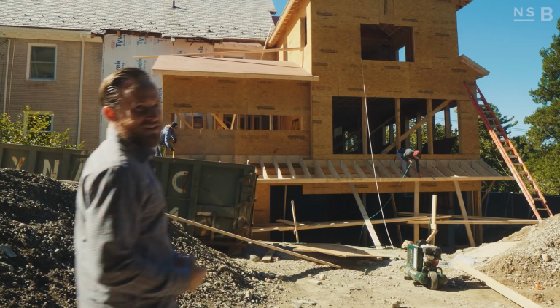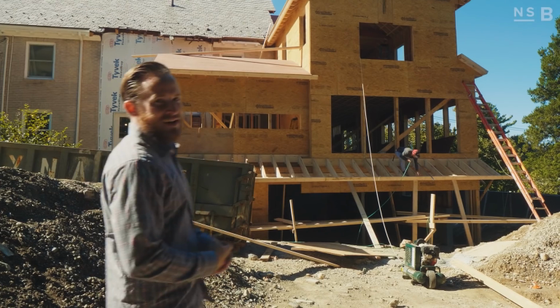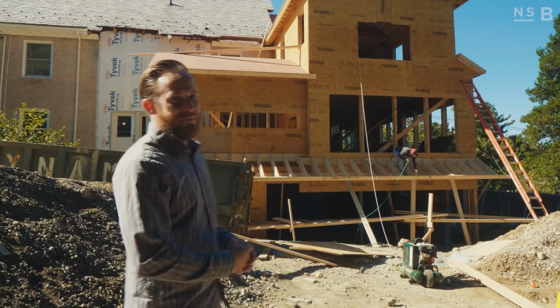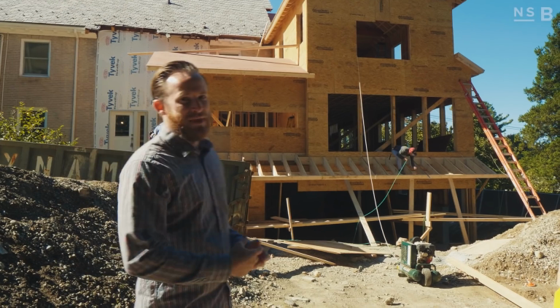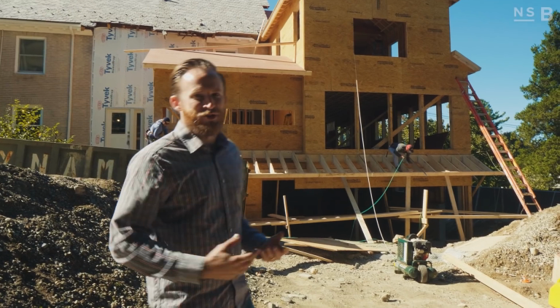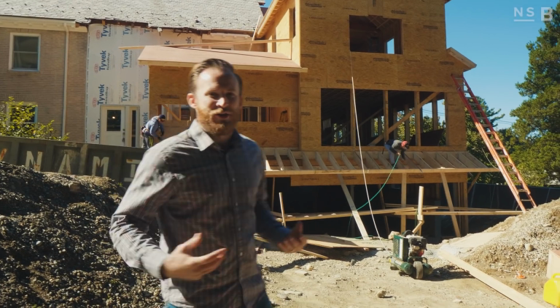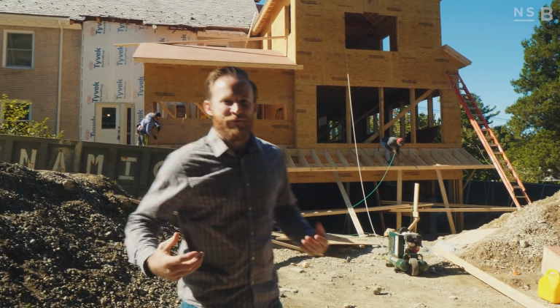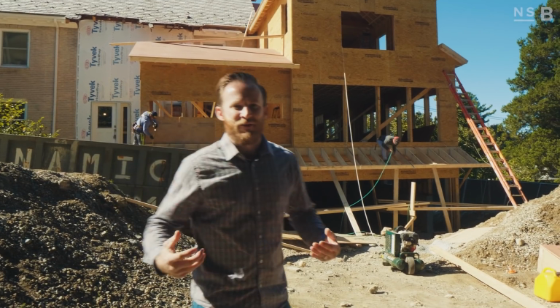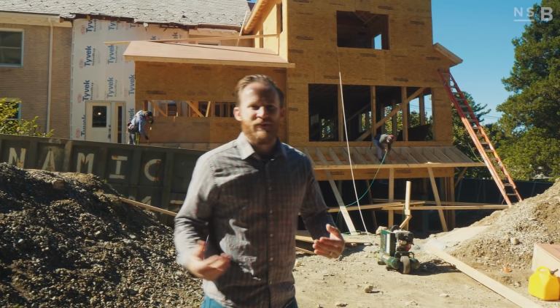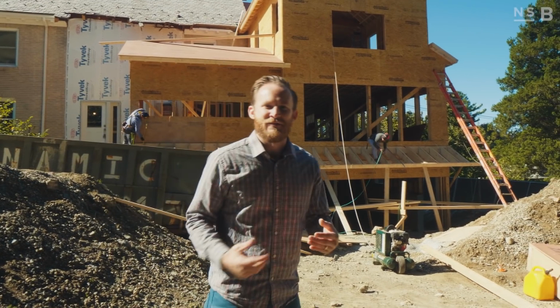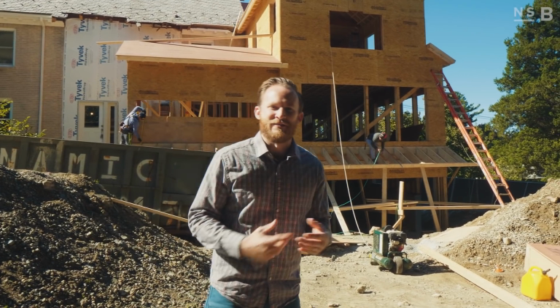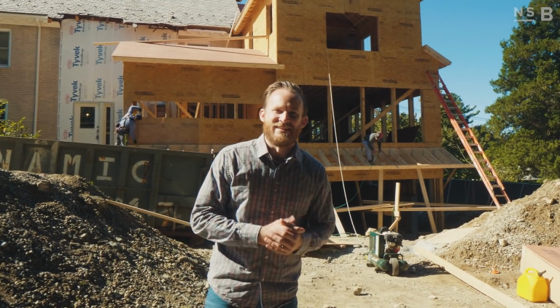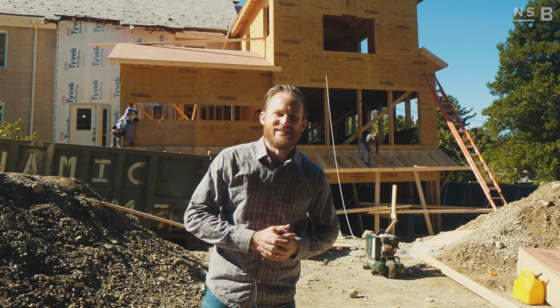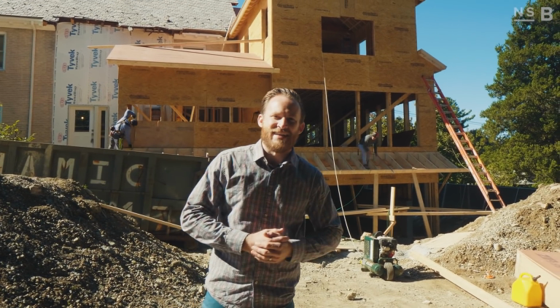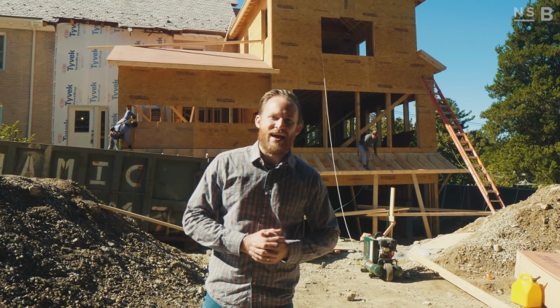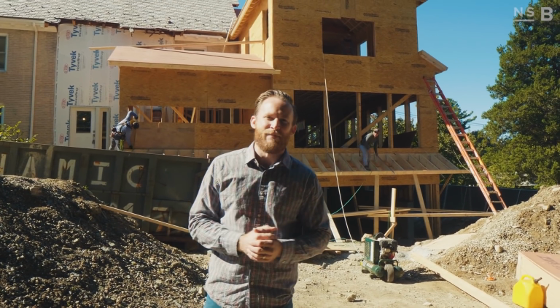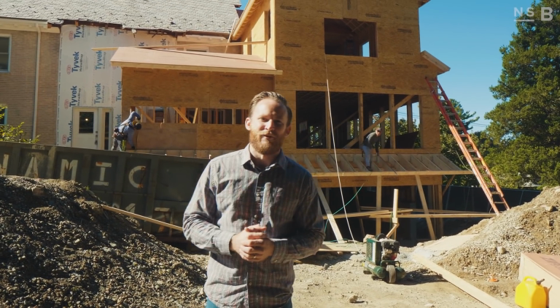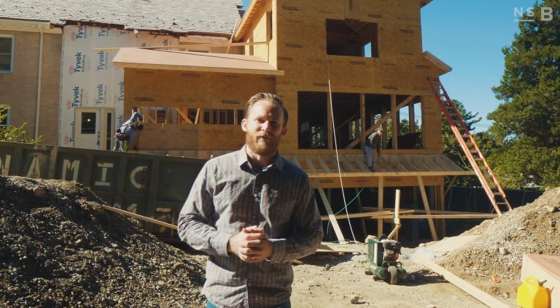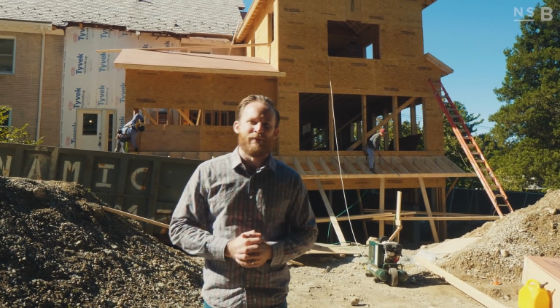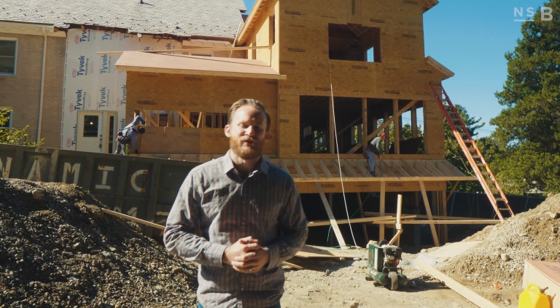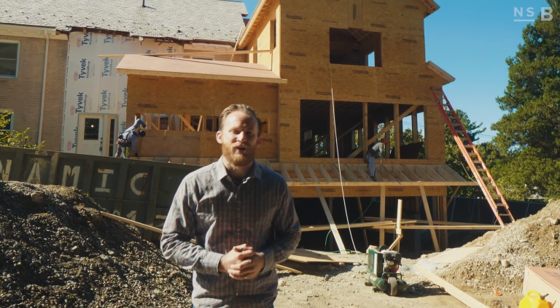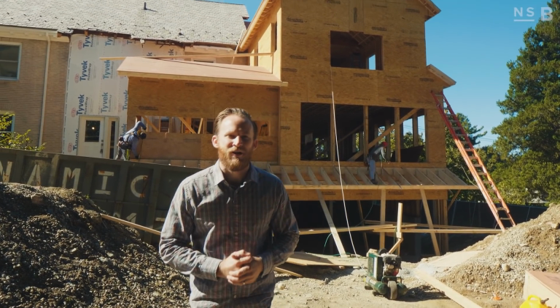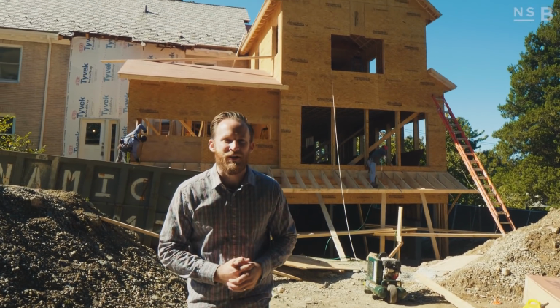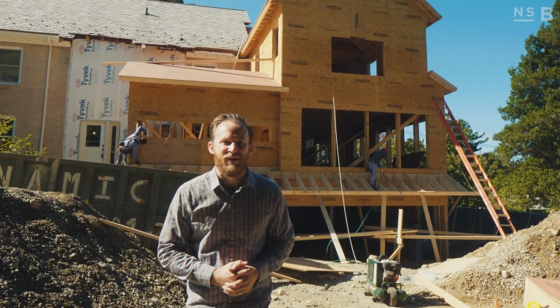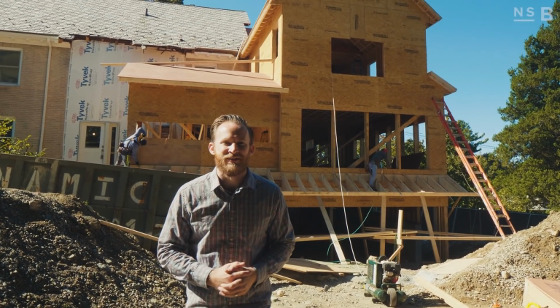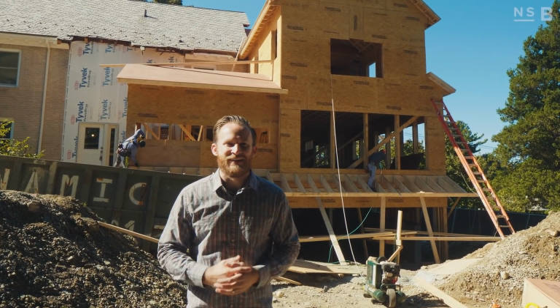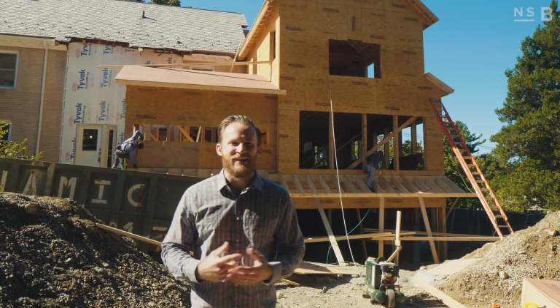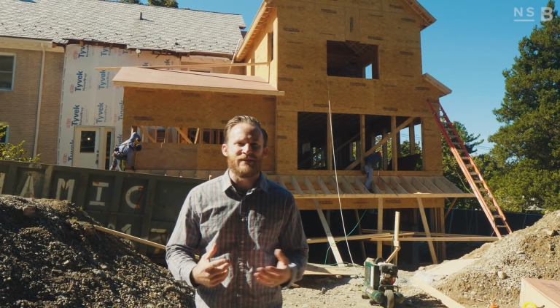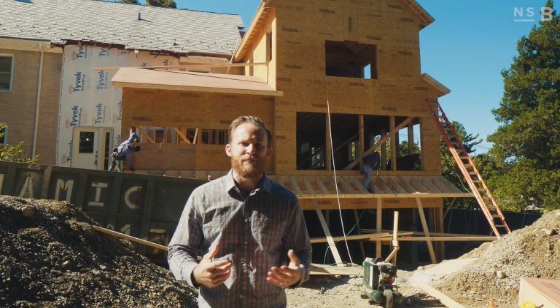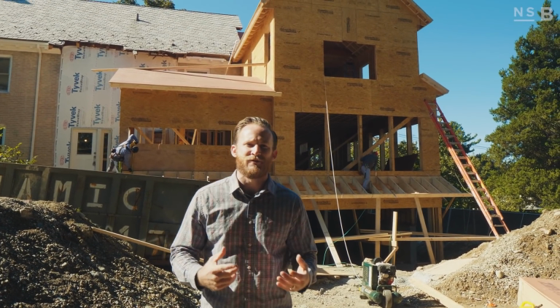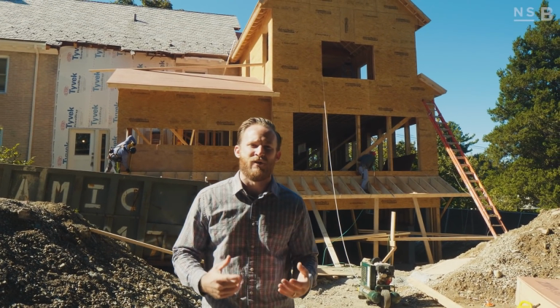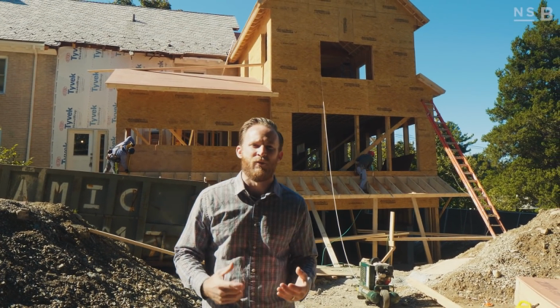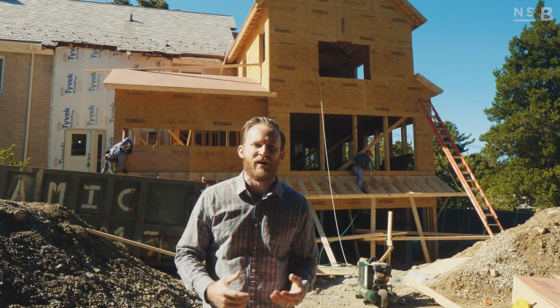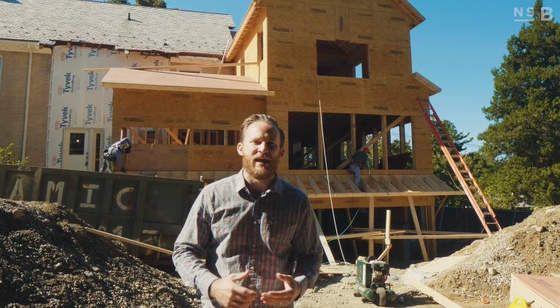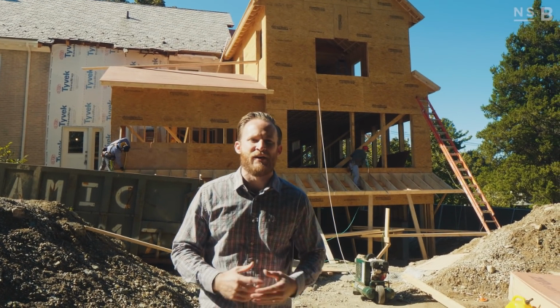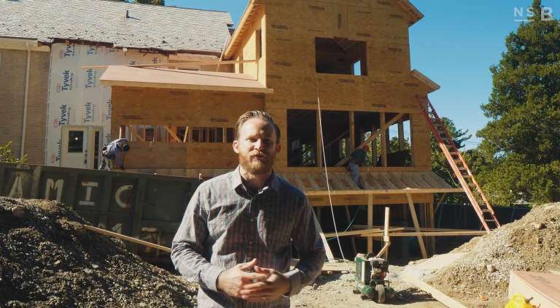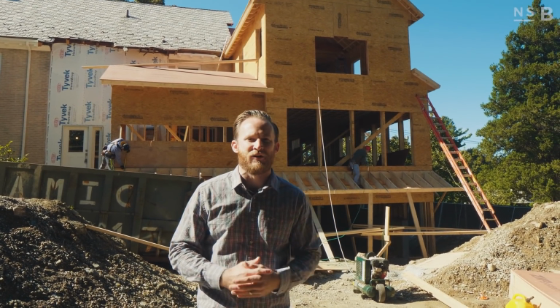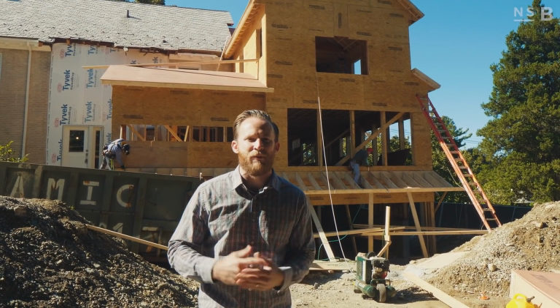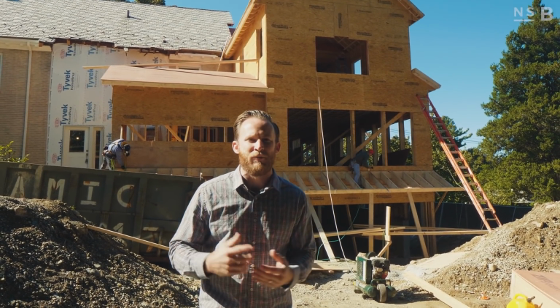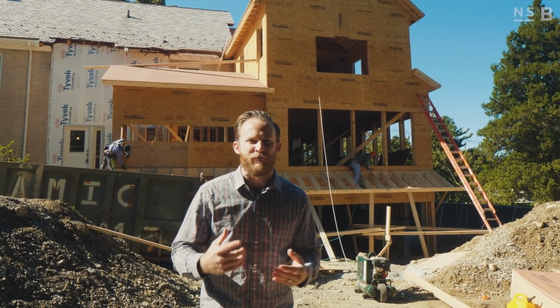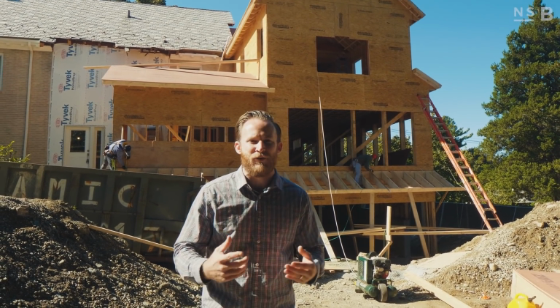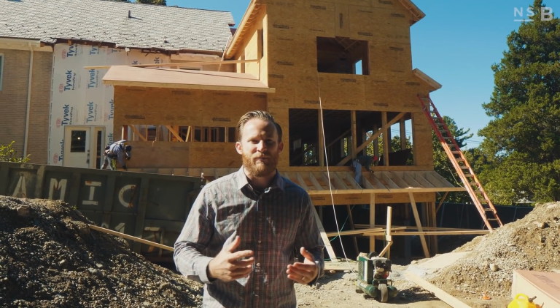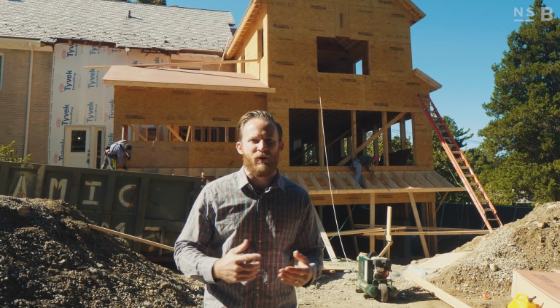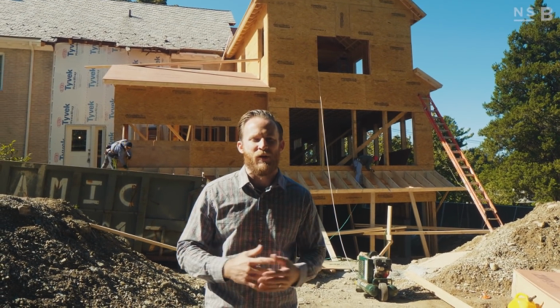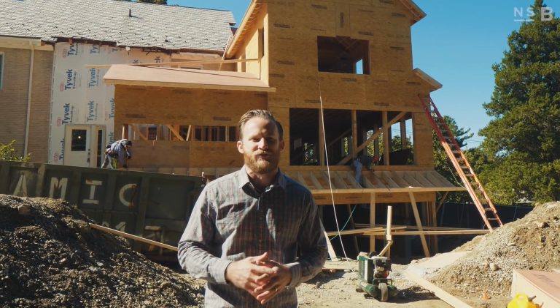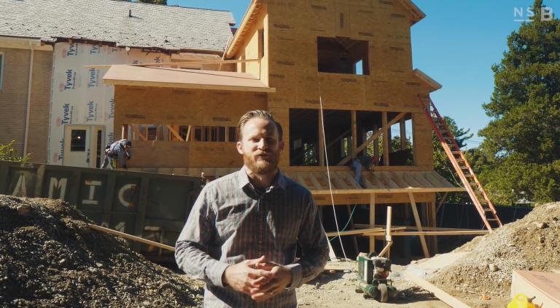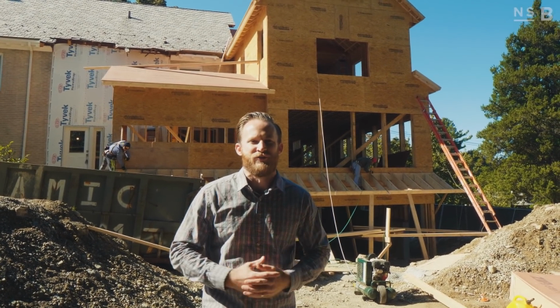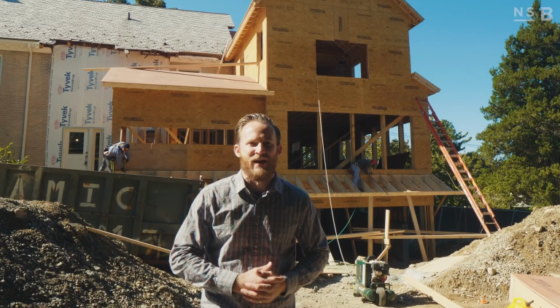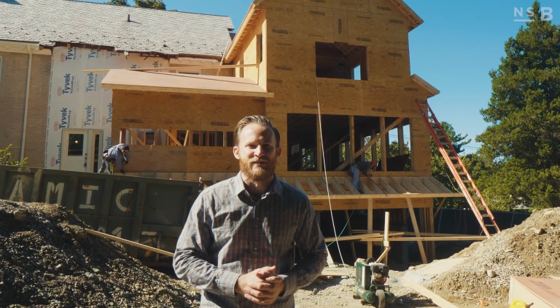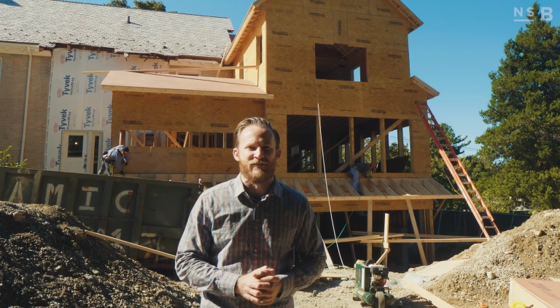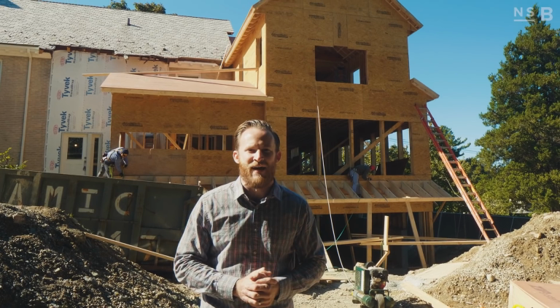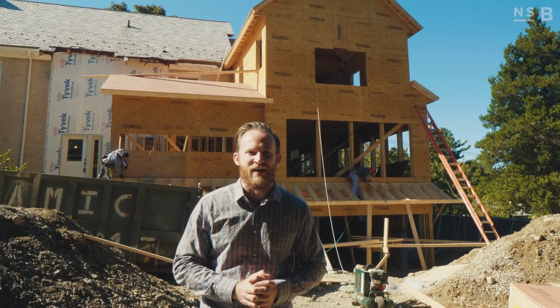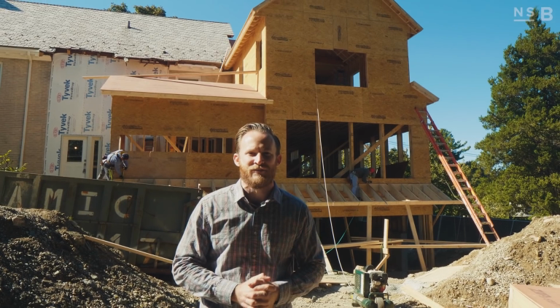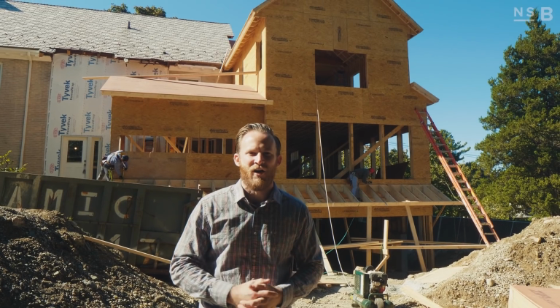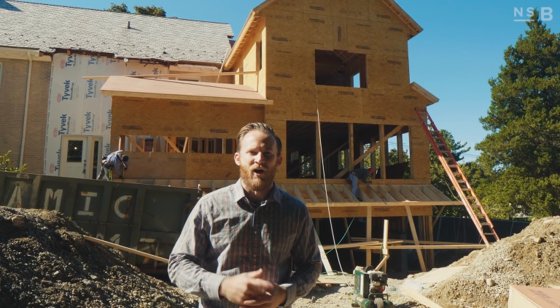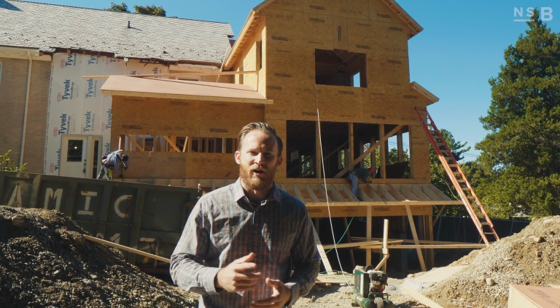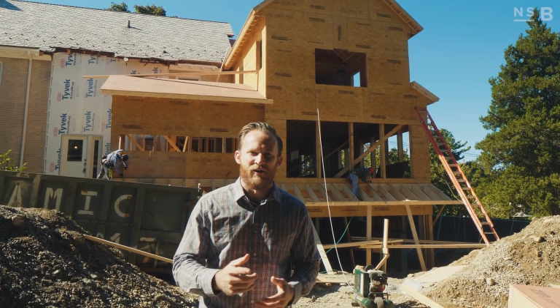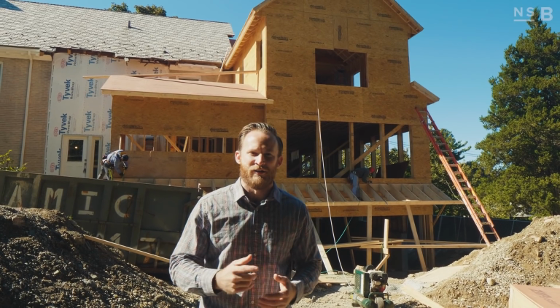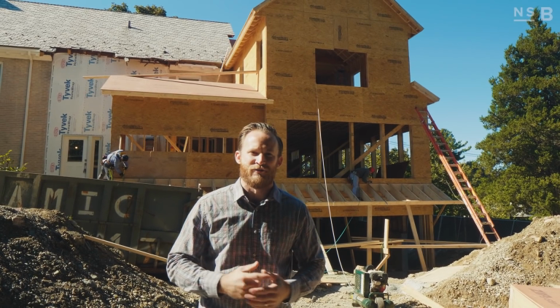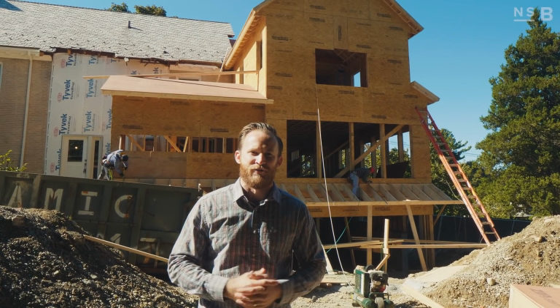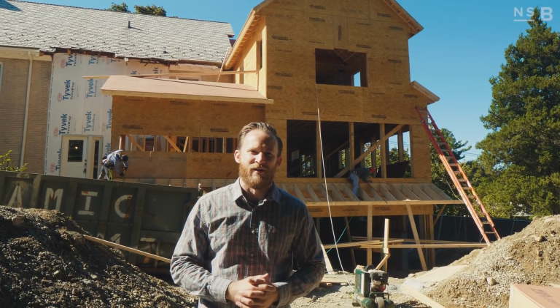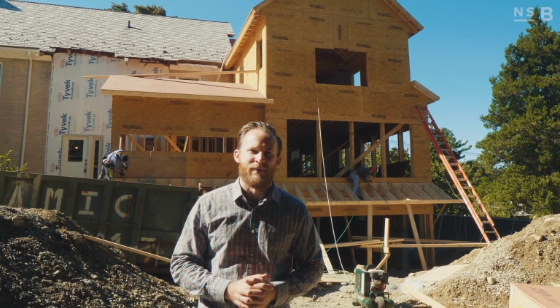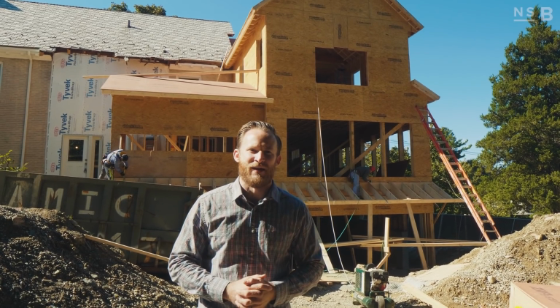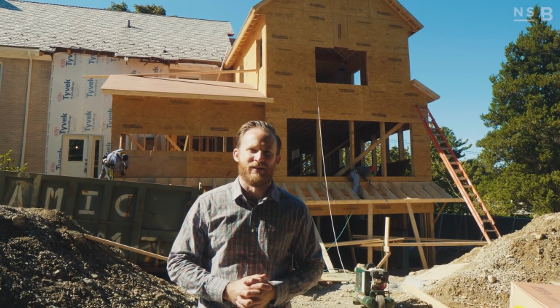I'm Nick Schiffer, this is the Design Build Repeat Show, and on today's episode we're going to answer a couple of the framing questions you guys have asked on our Instagram page.